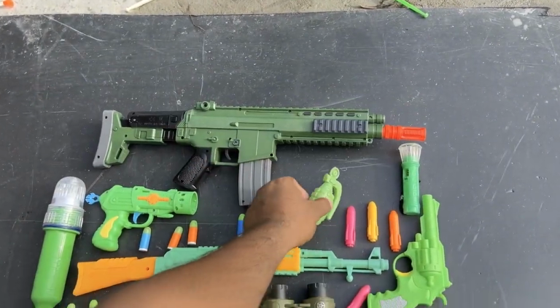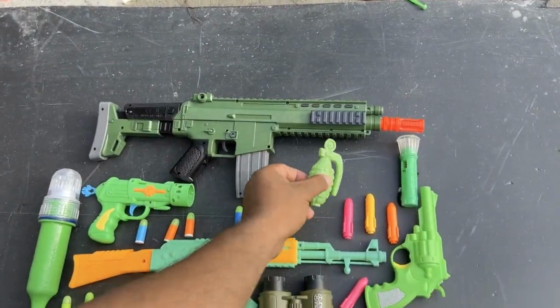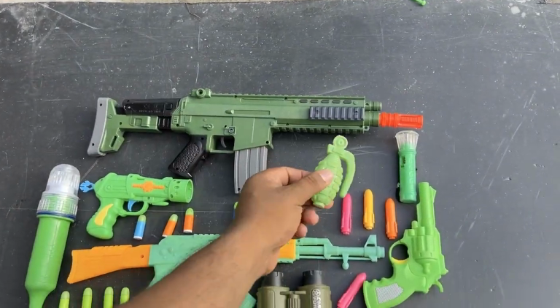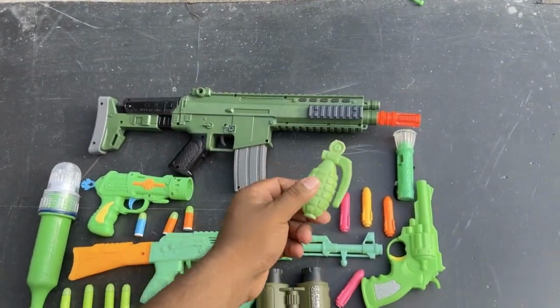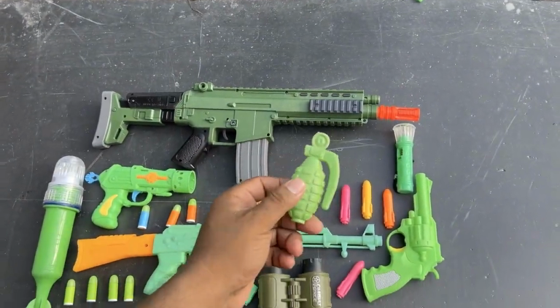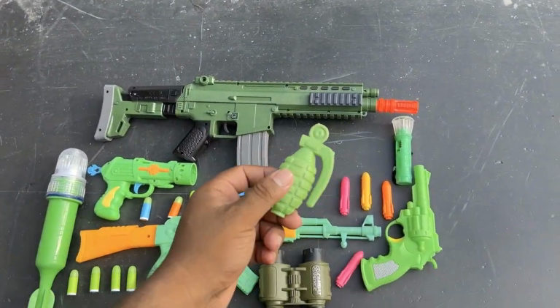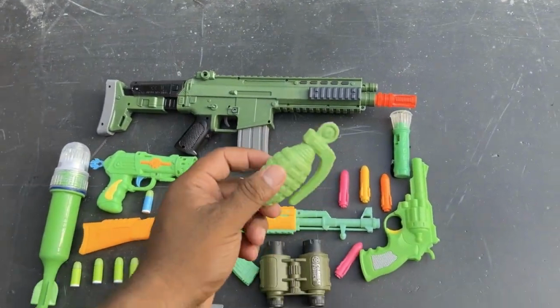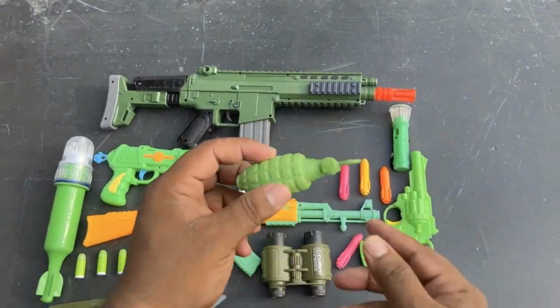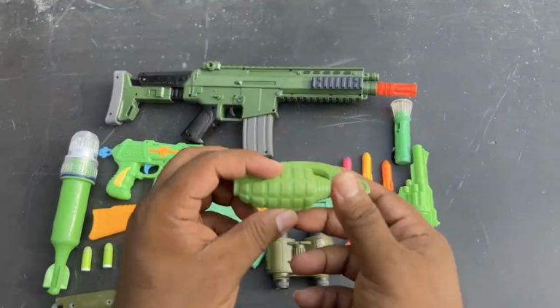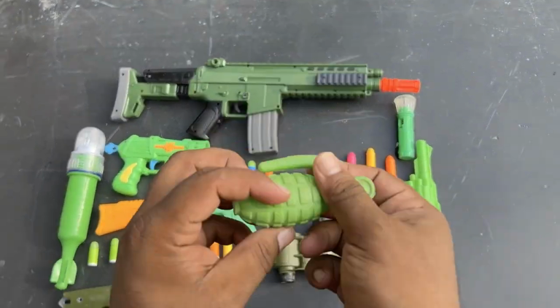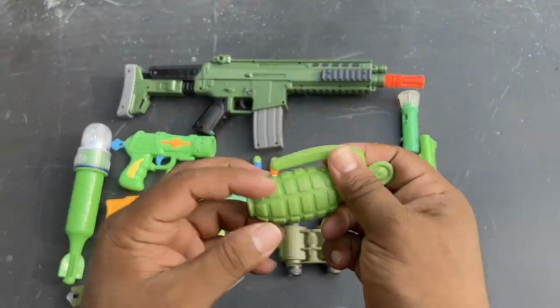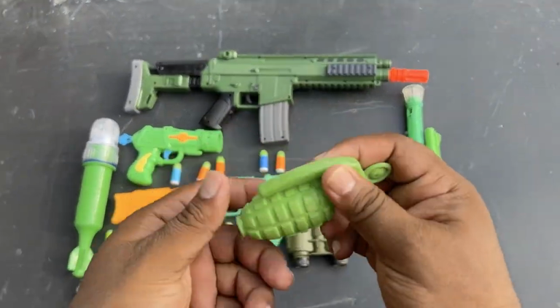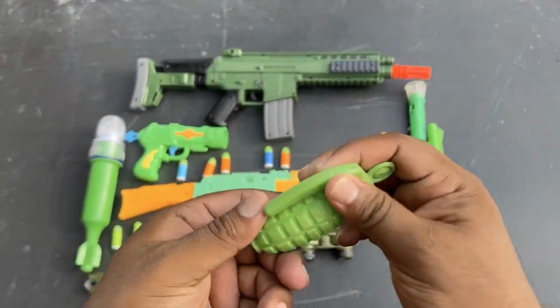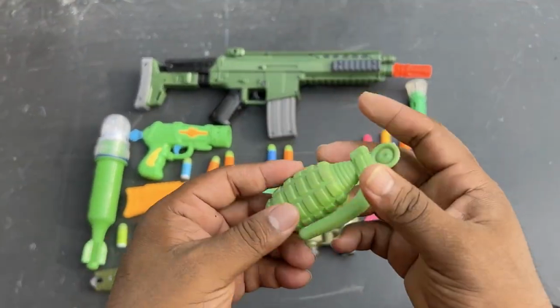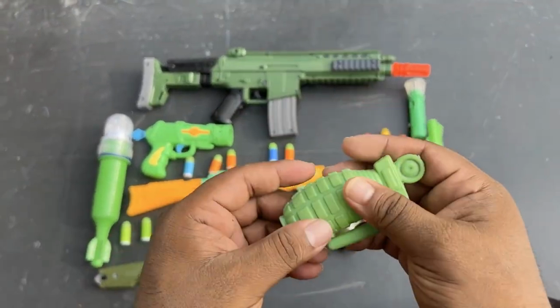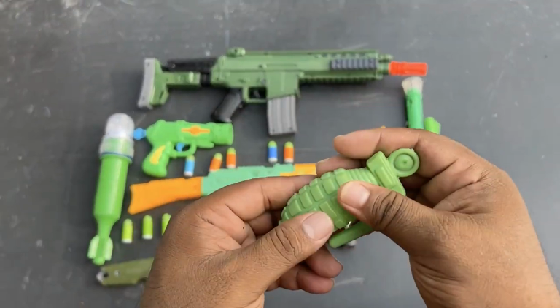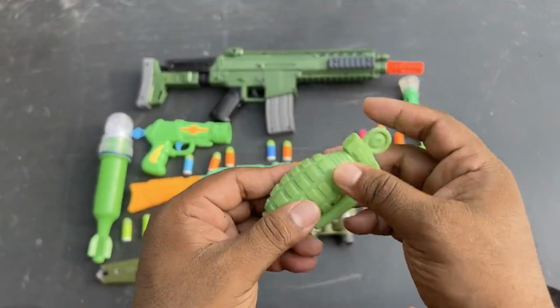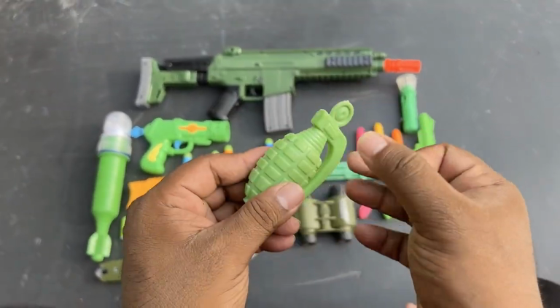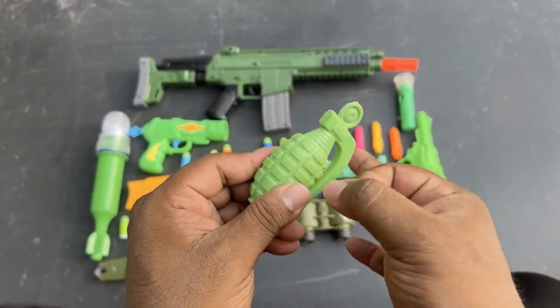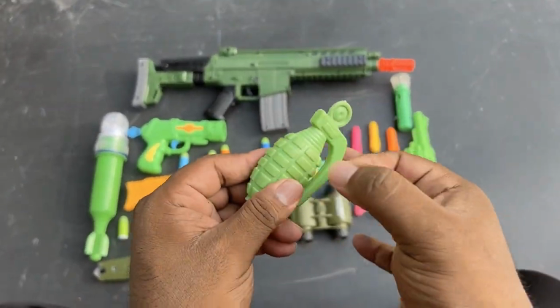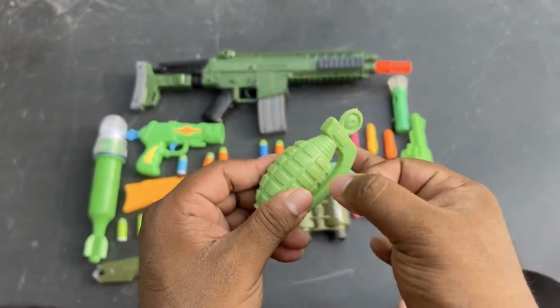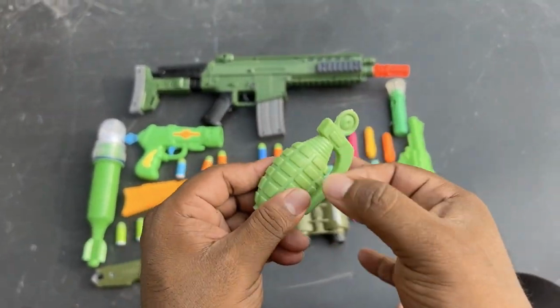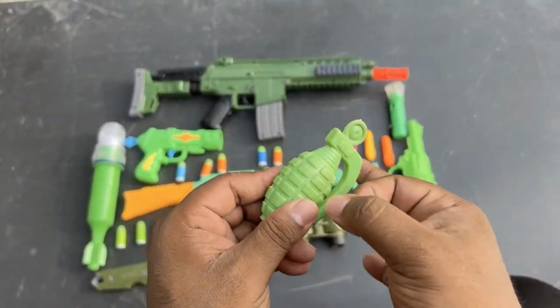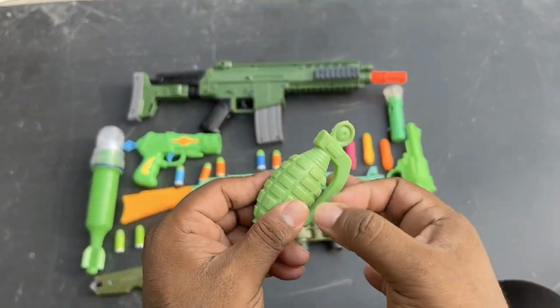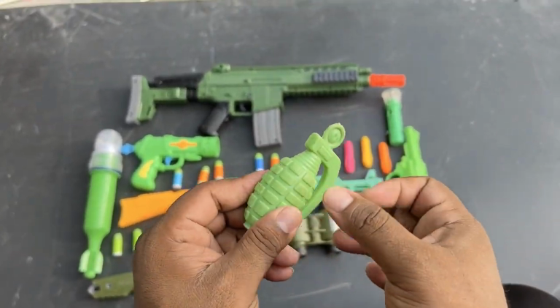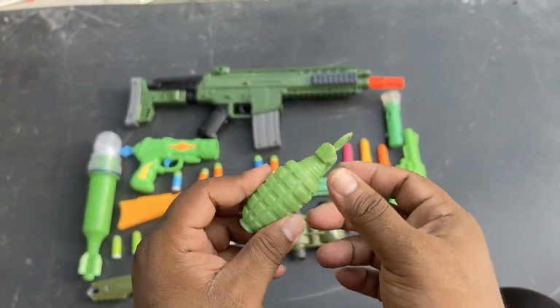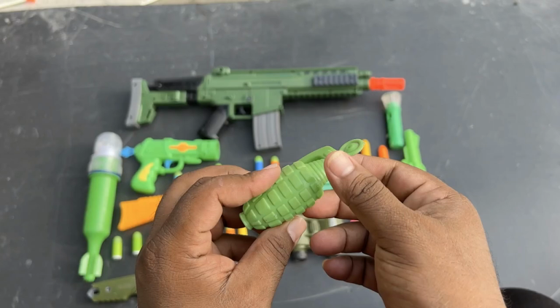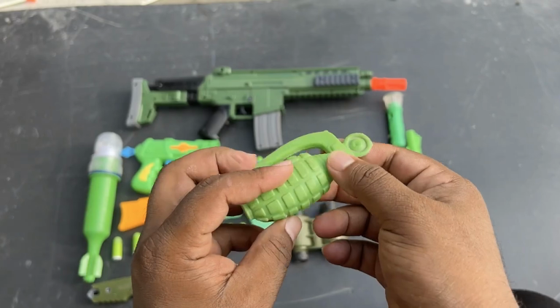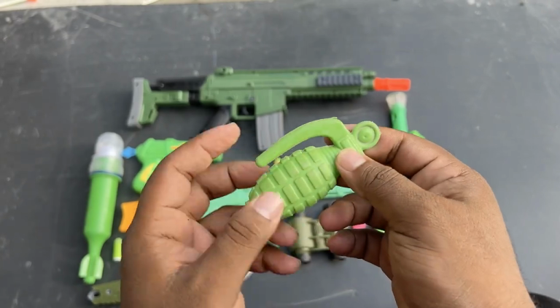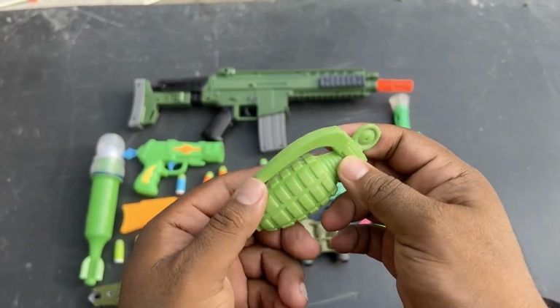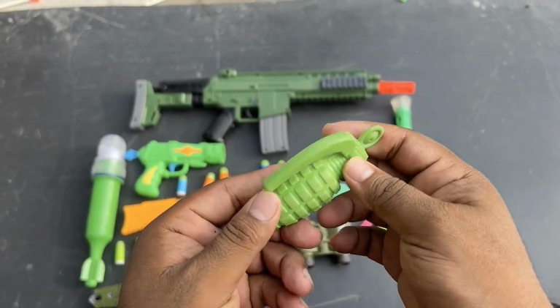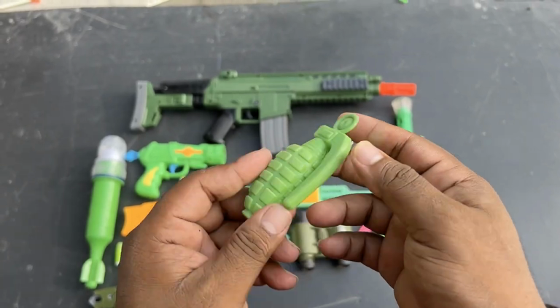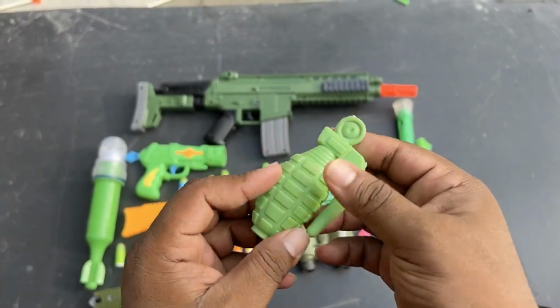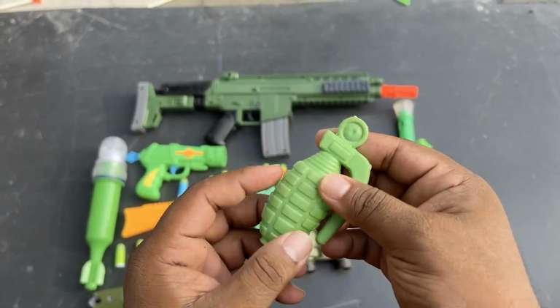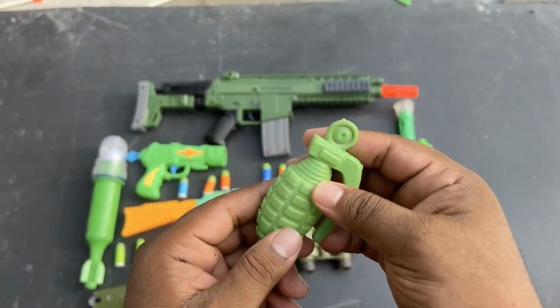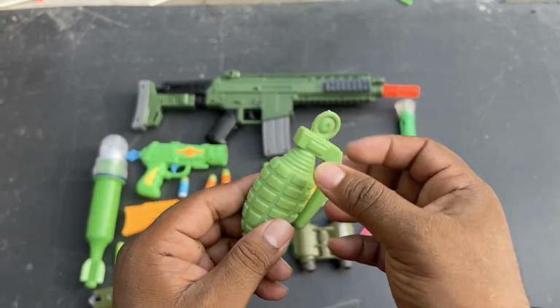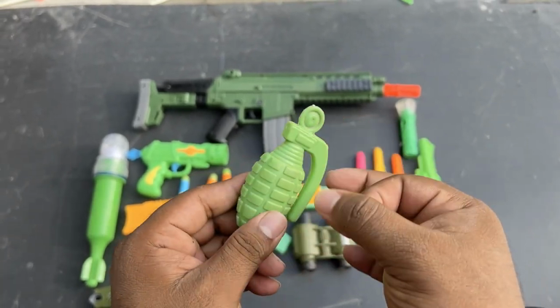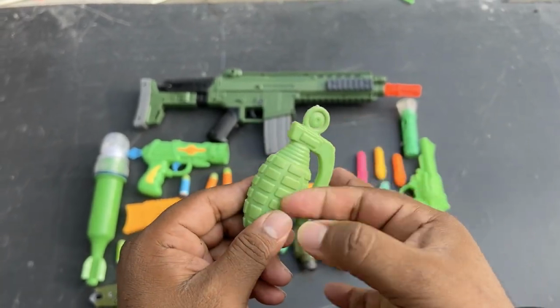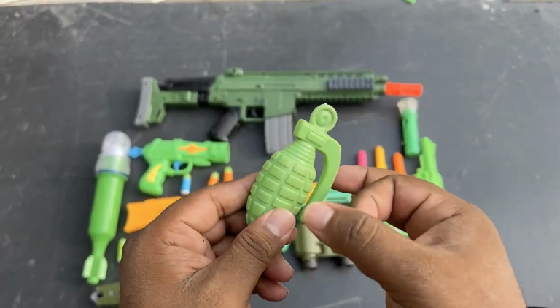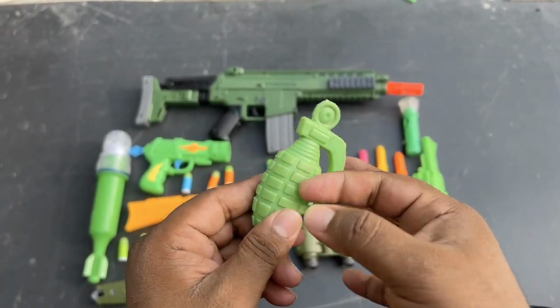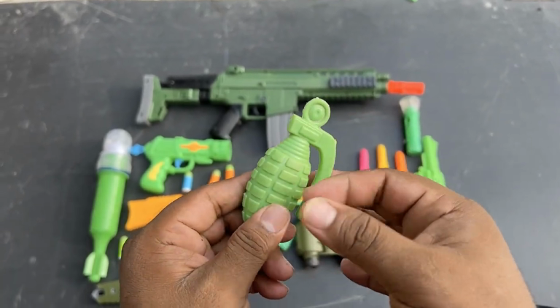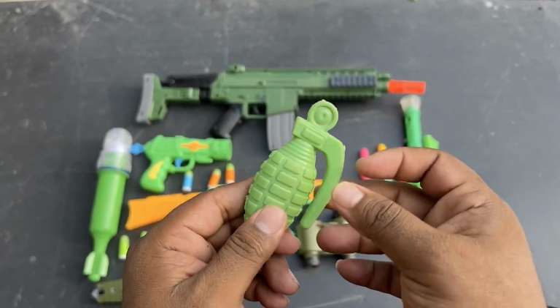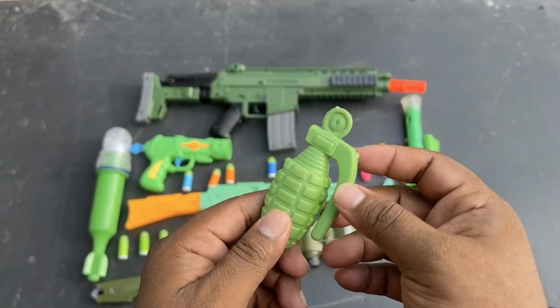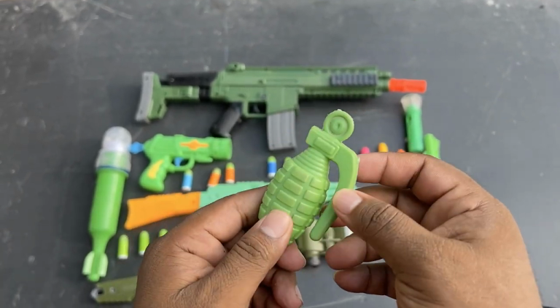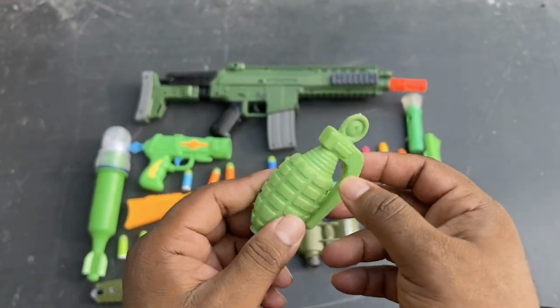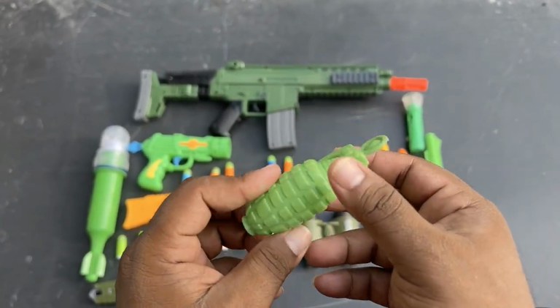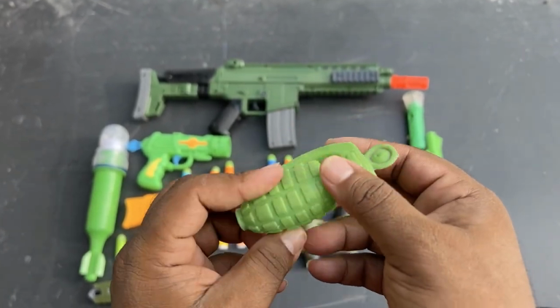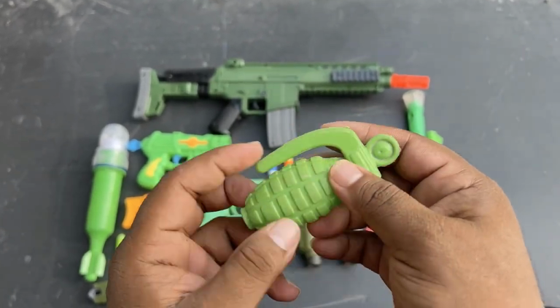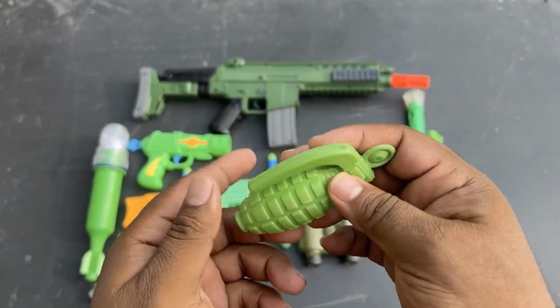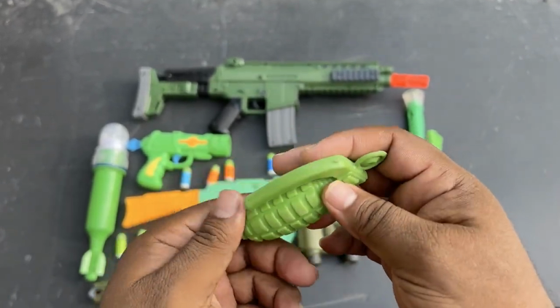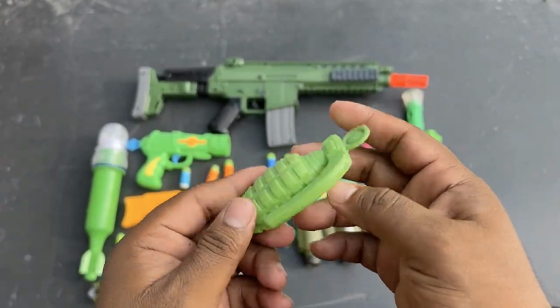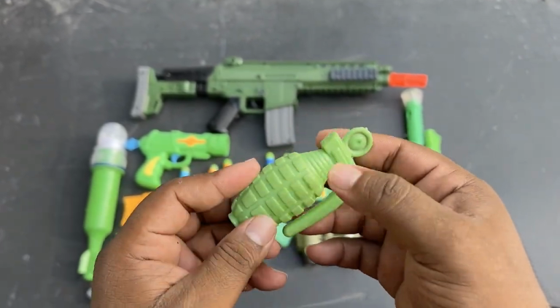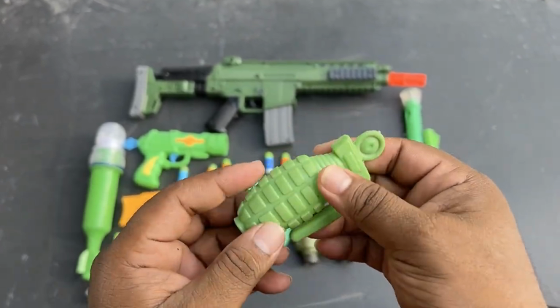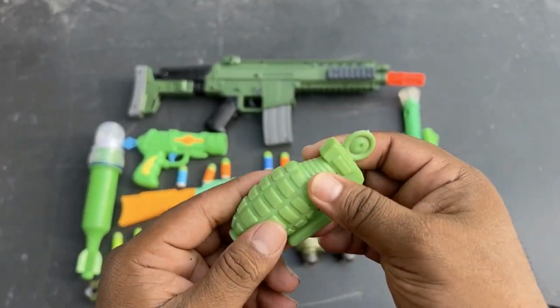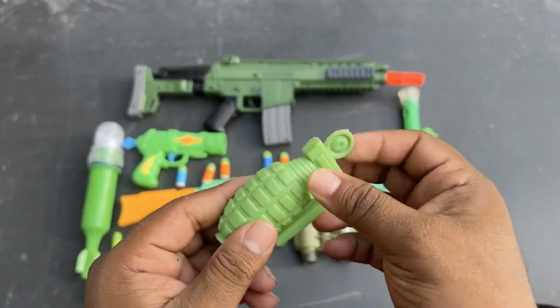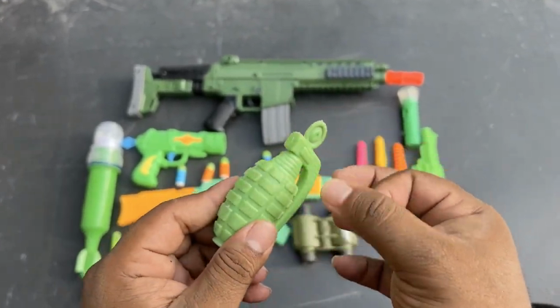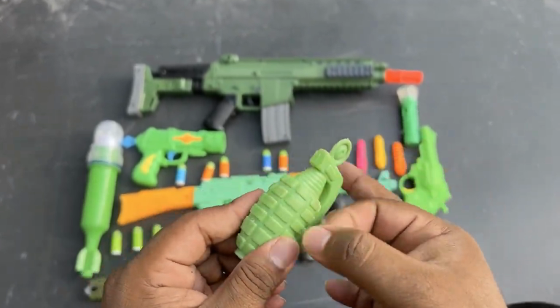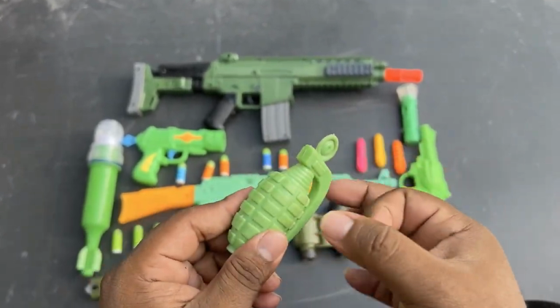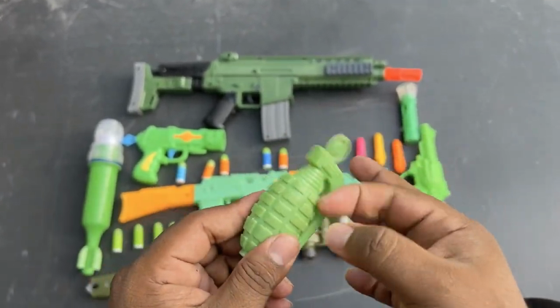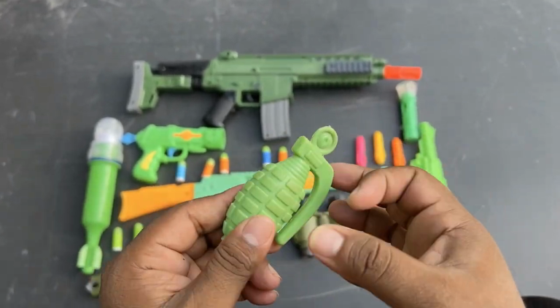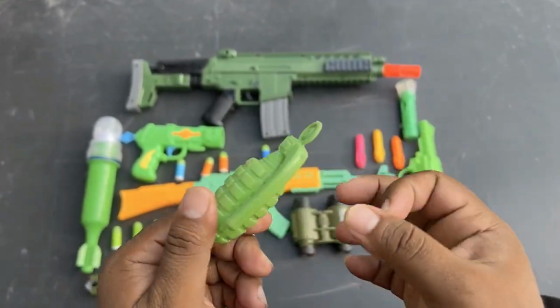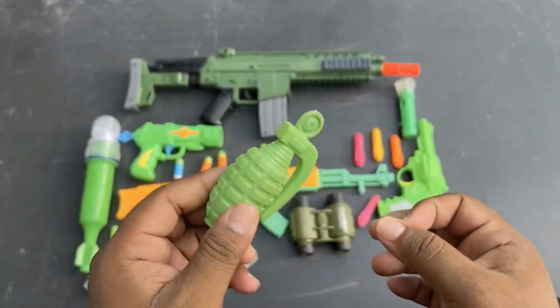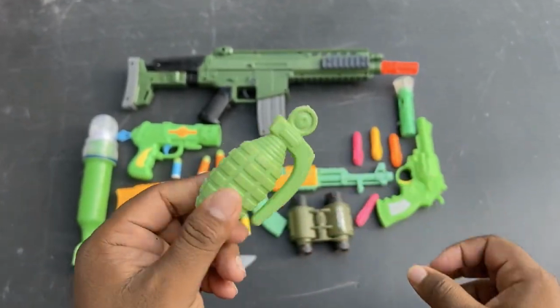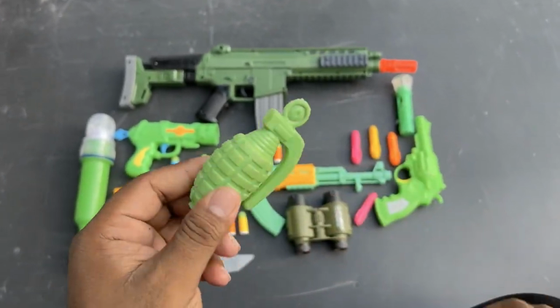Granite — green color combination of granite. Plastic toy grenade.